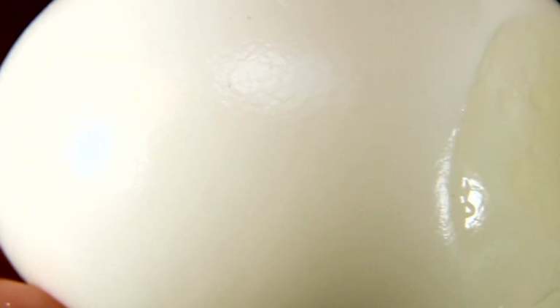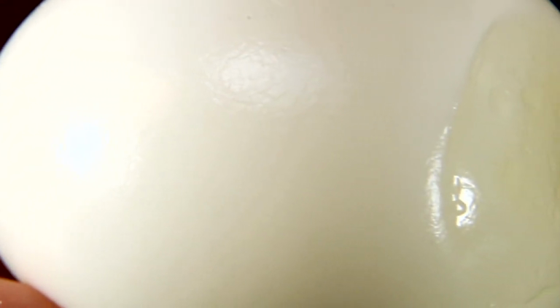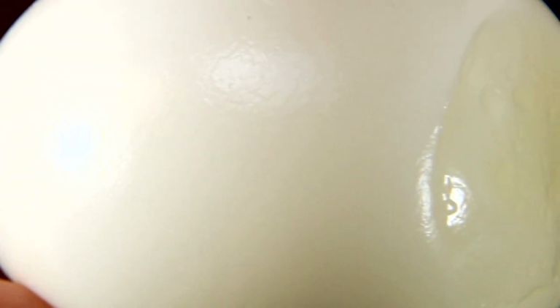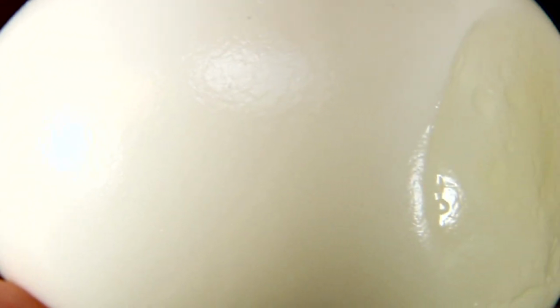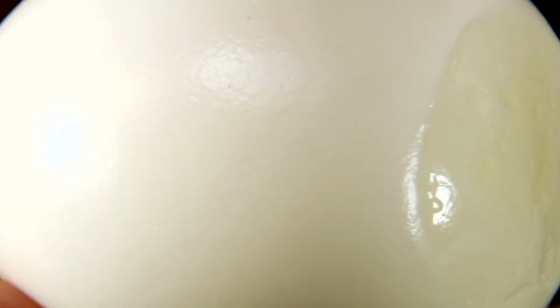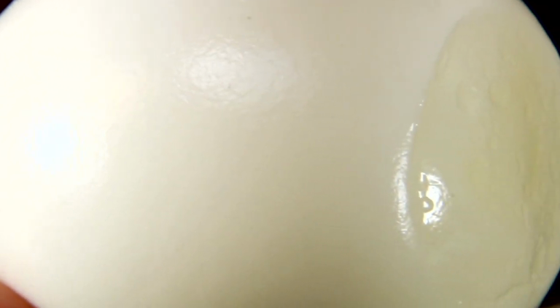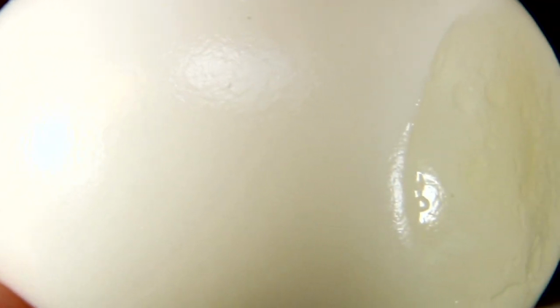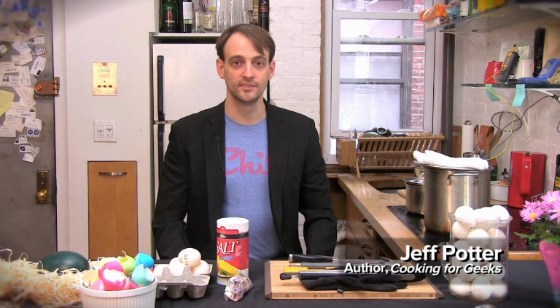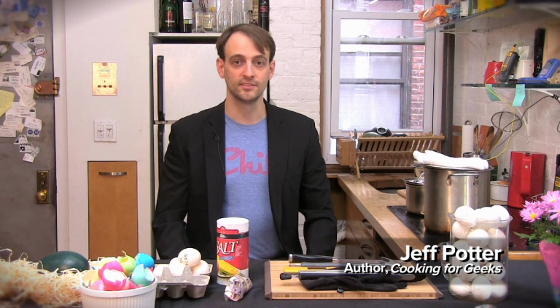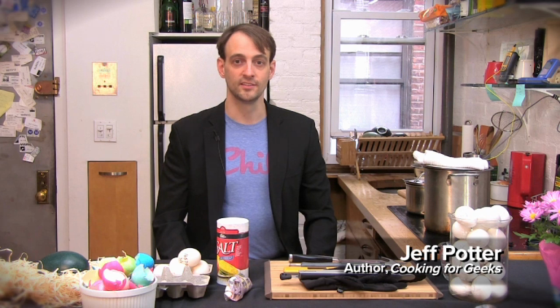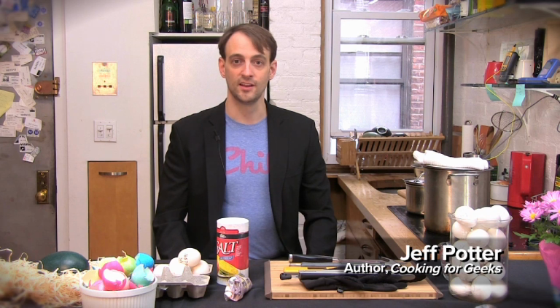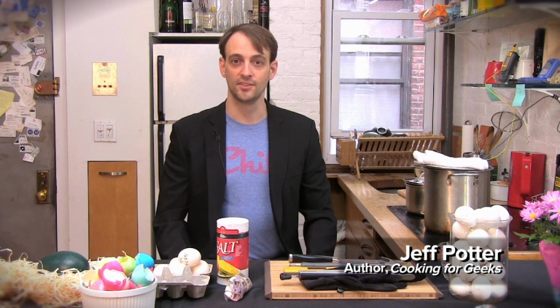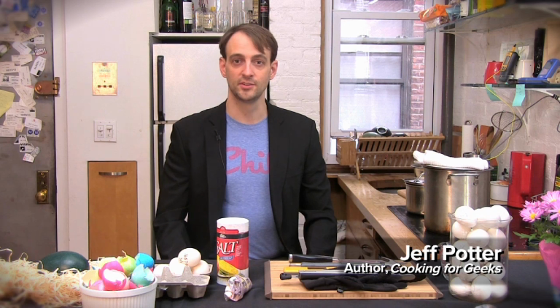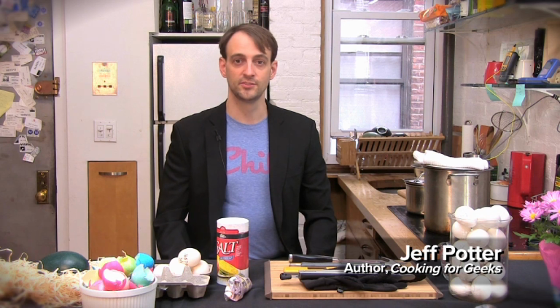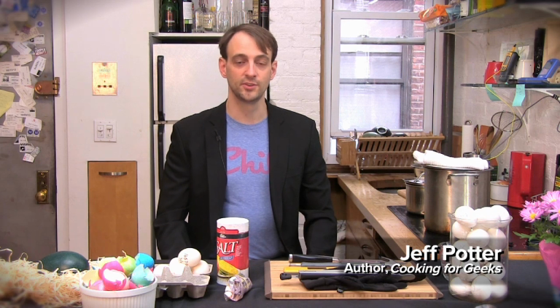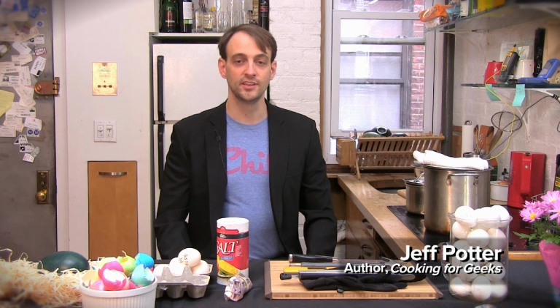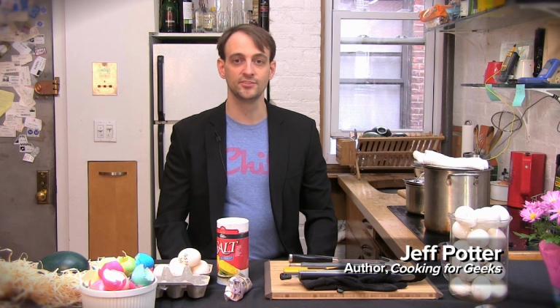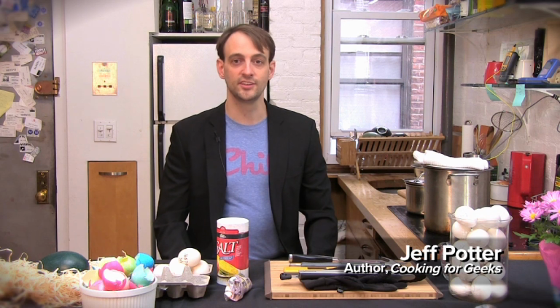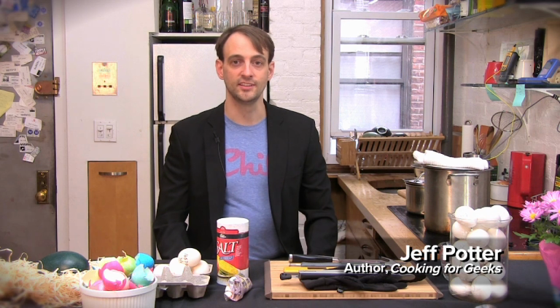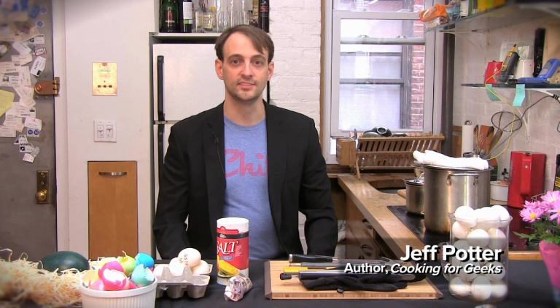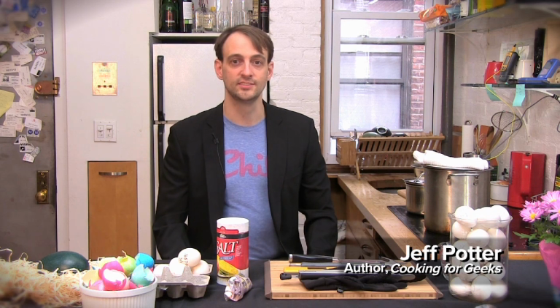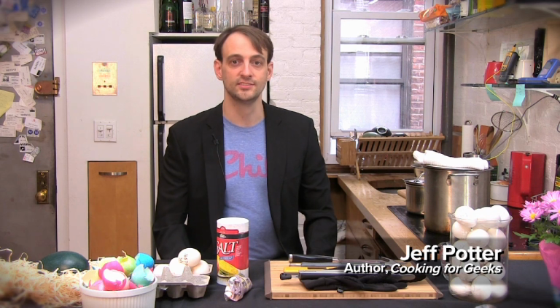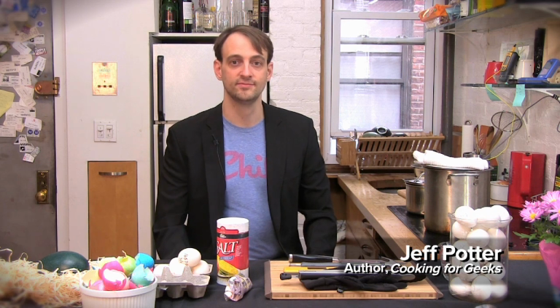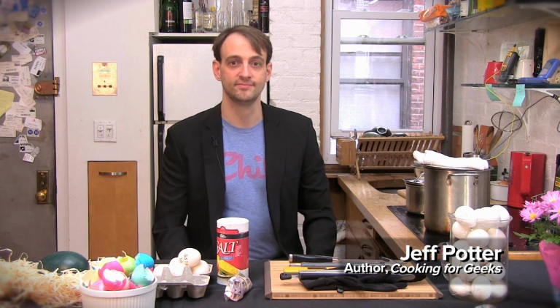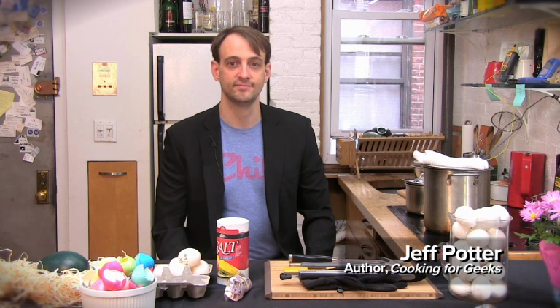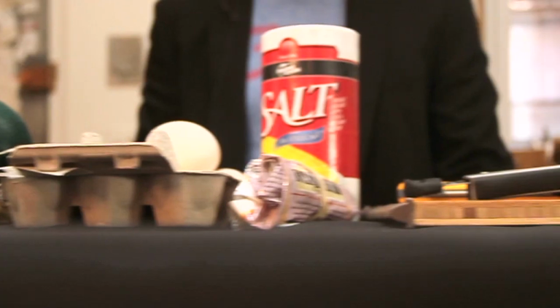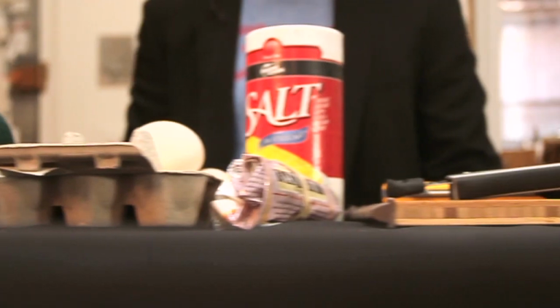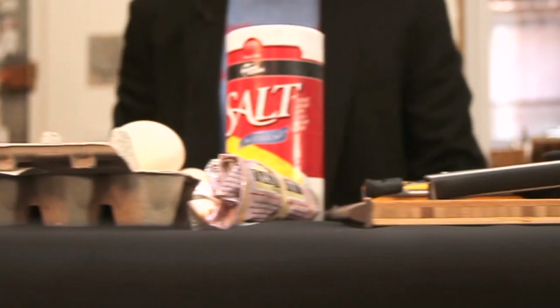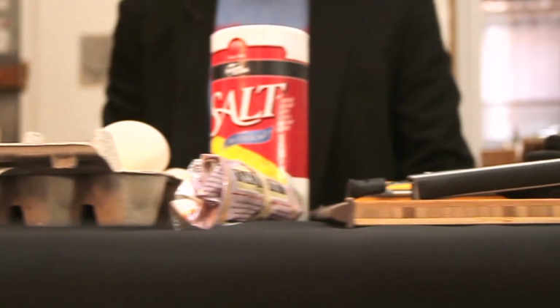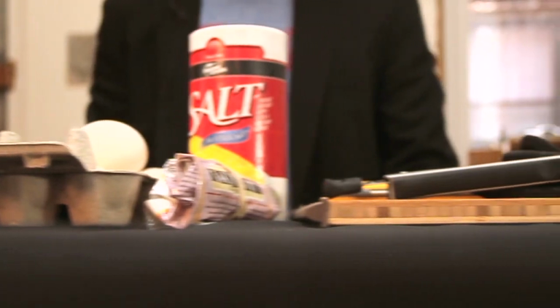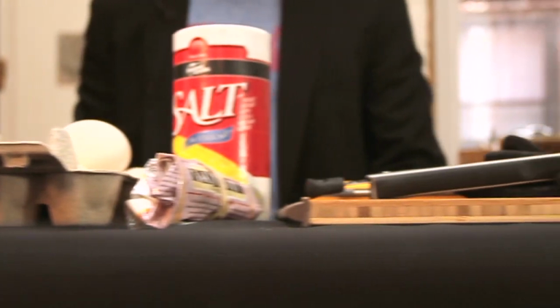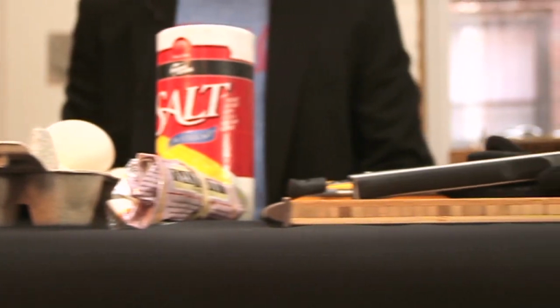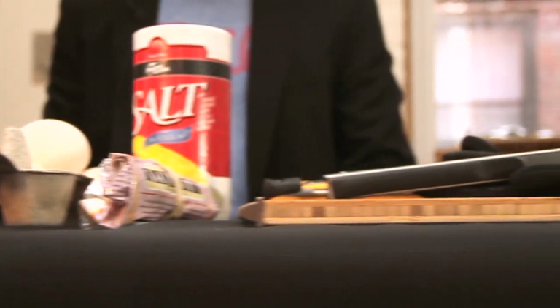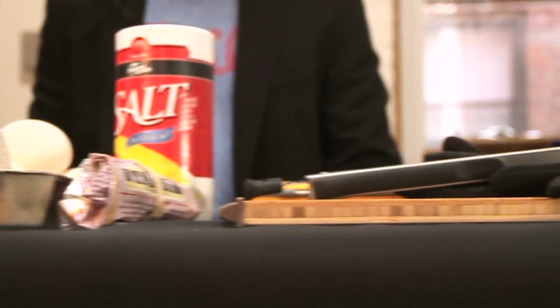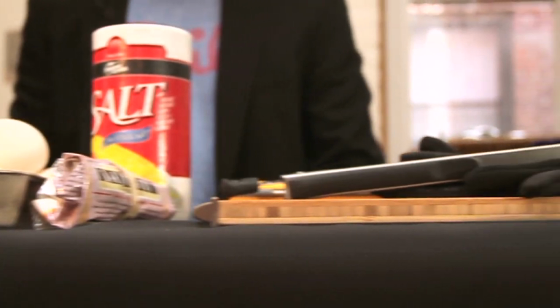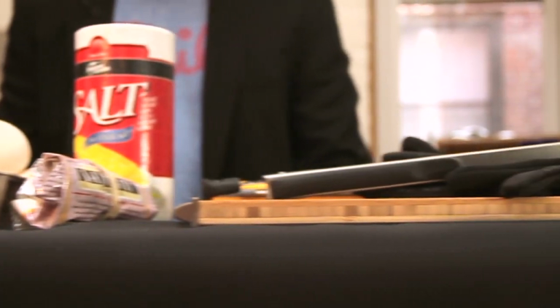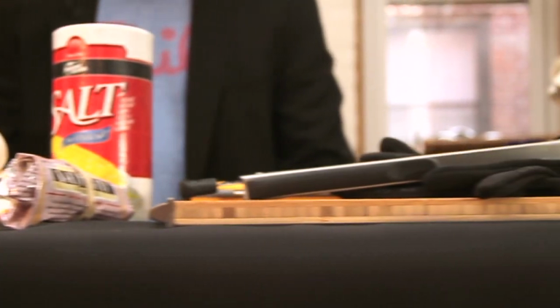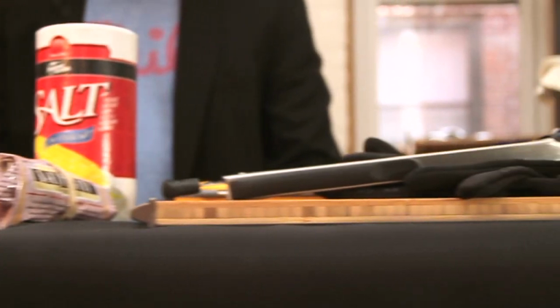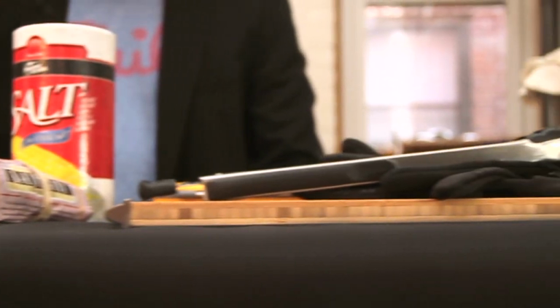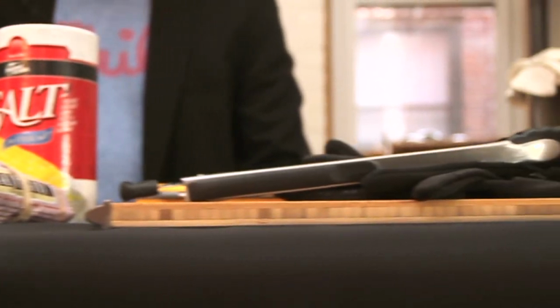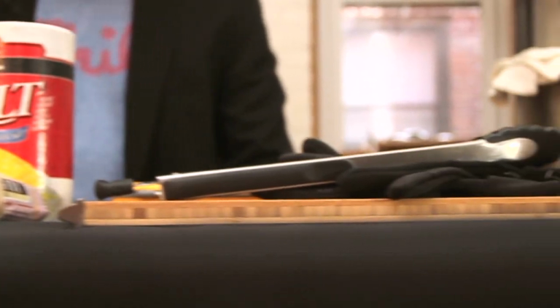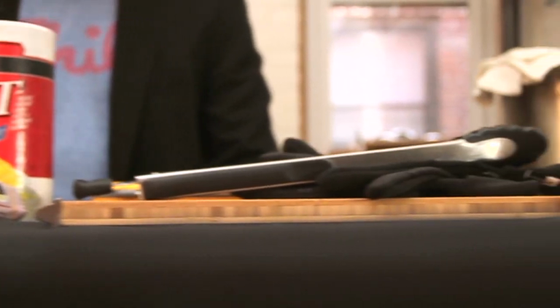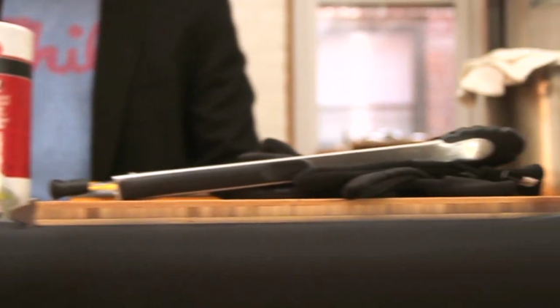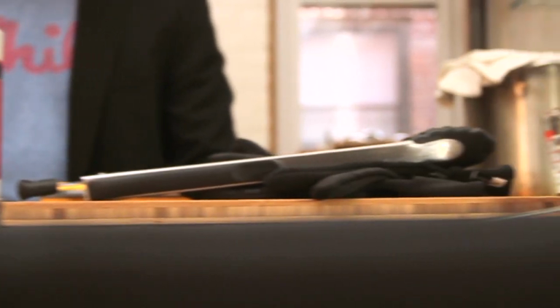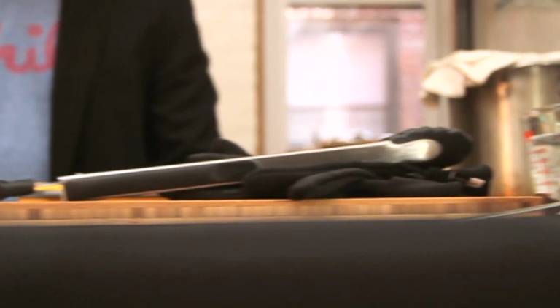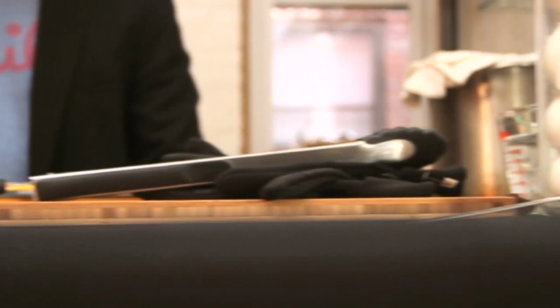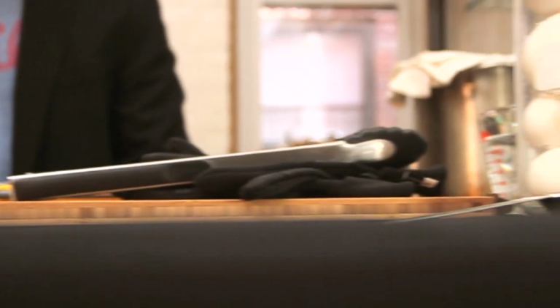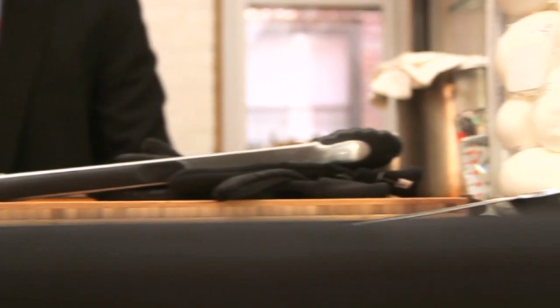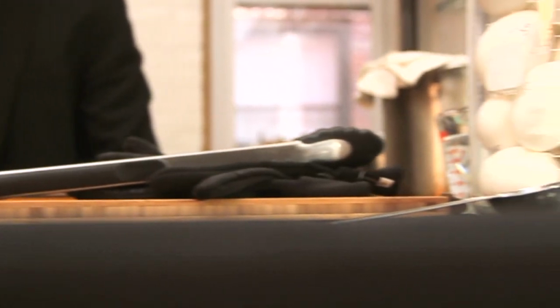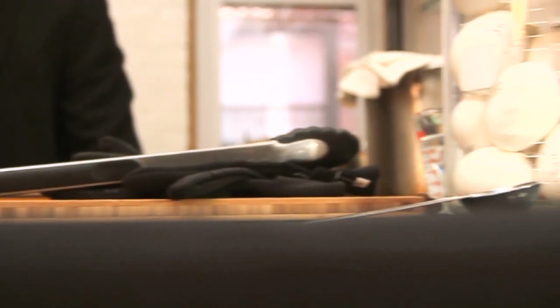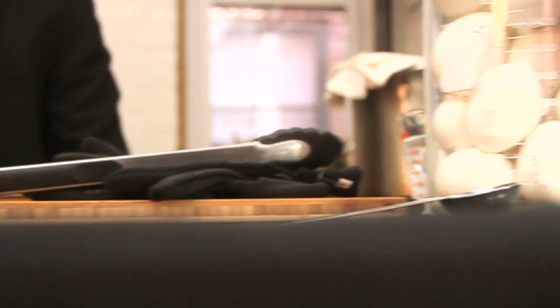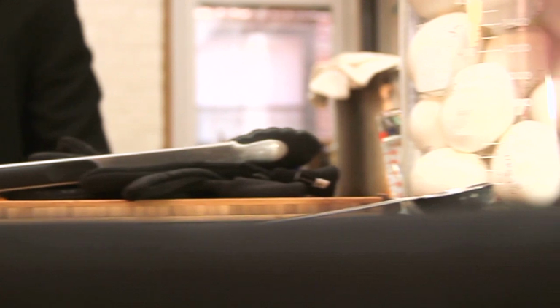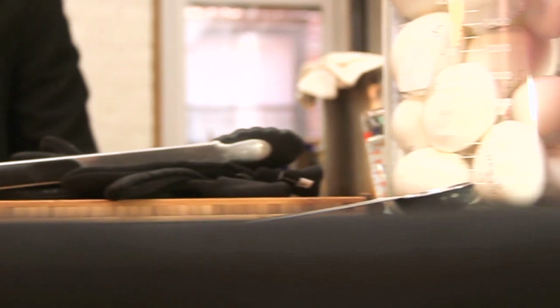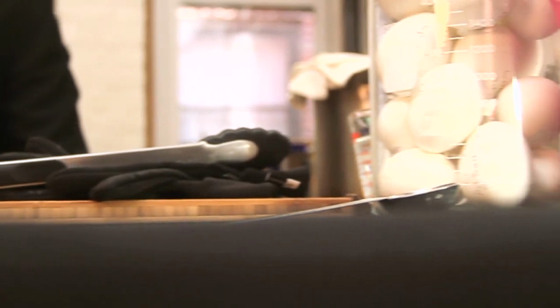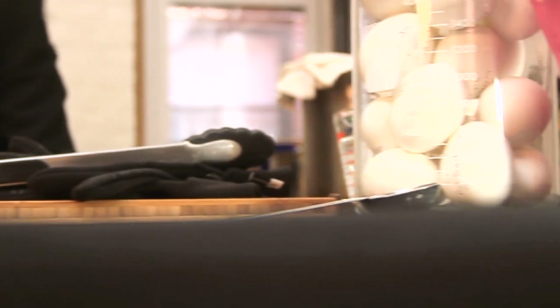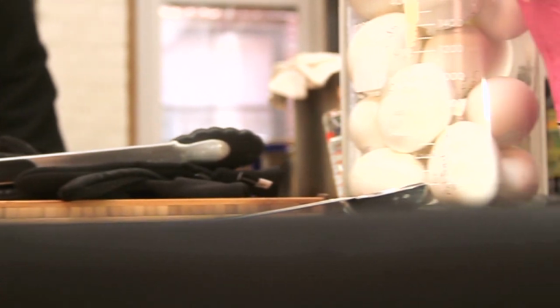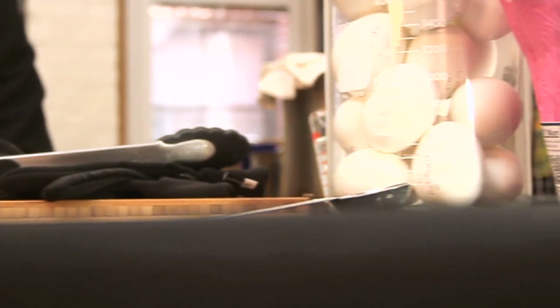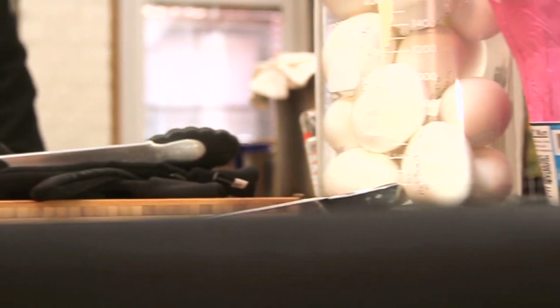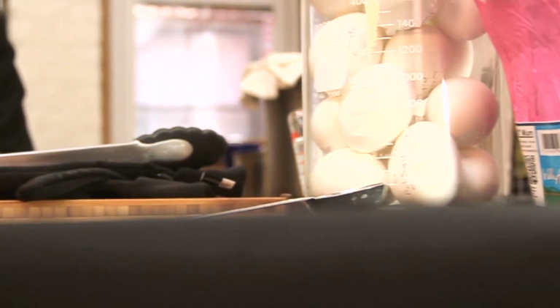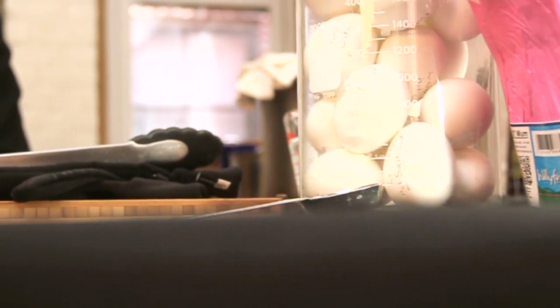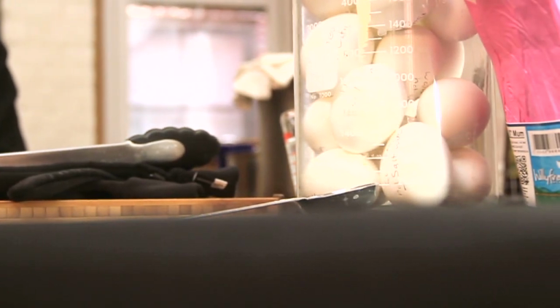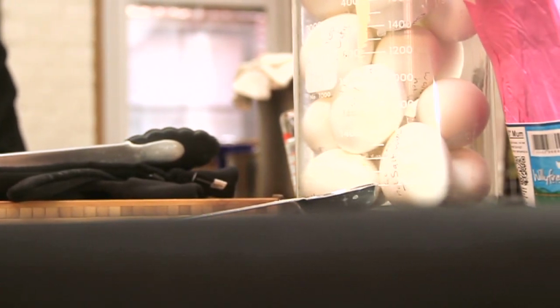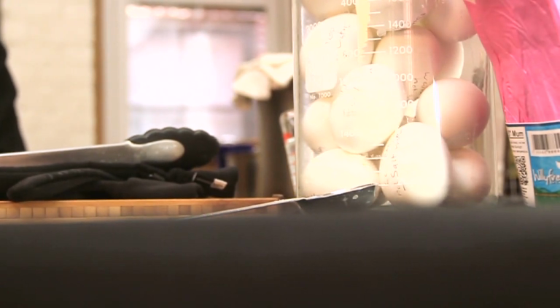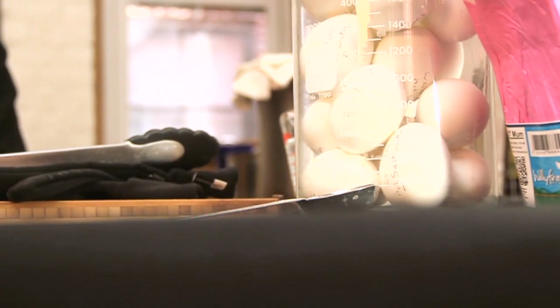I'm Jeff Potter, author of Cooking for Geeks. Welcome to my kitchen. We're cooking a bunch of eggs today to figure out how to make them easy to peel.